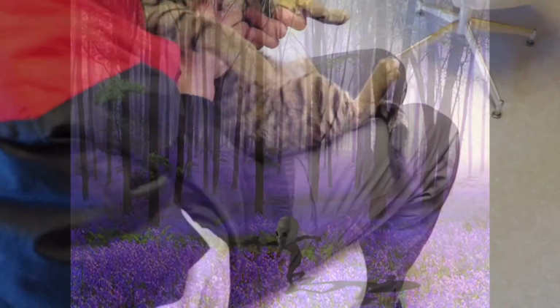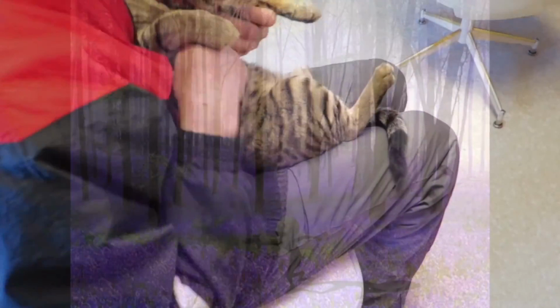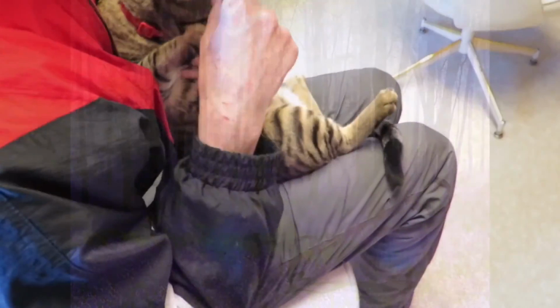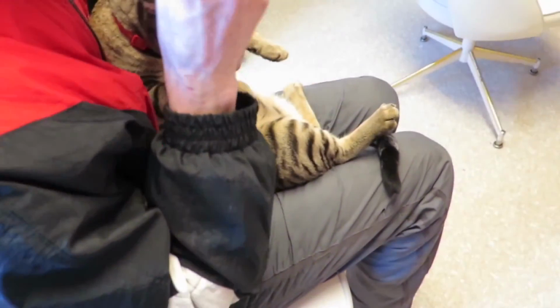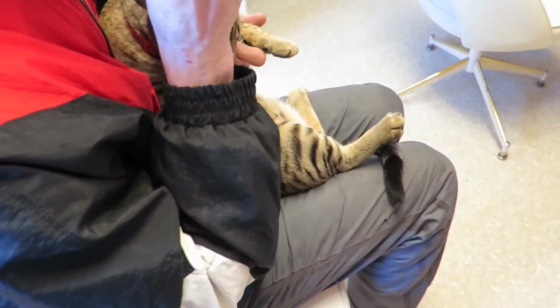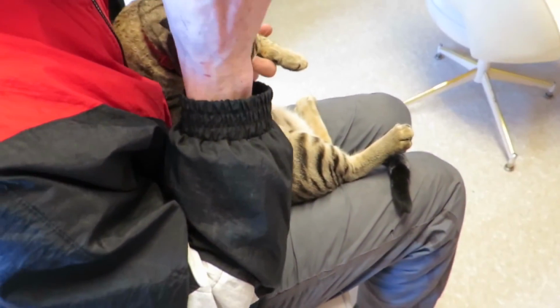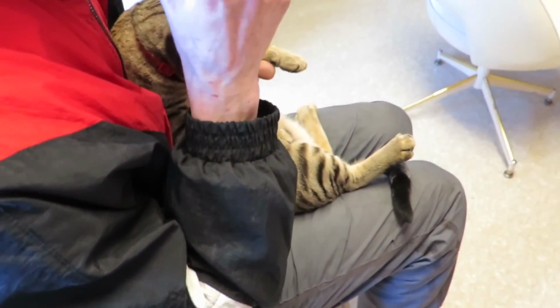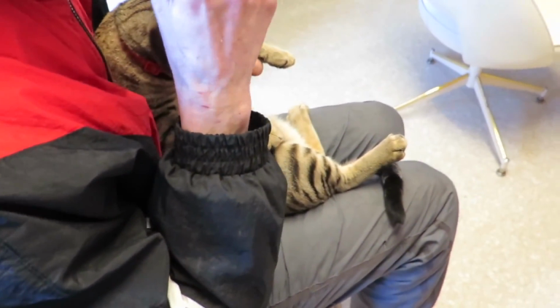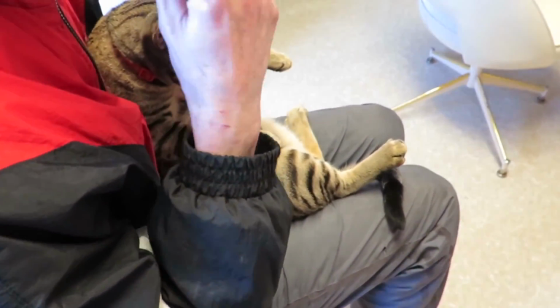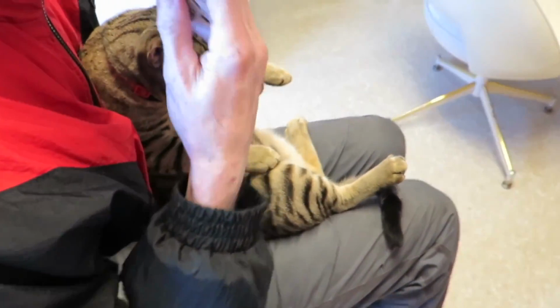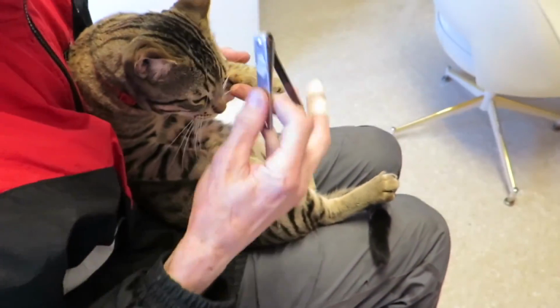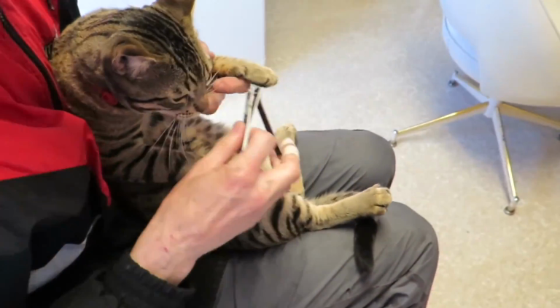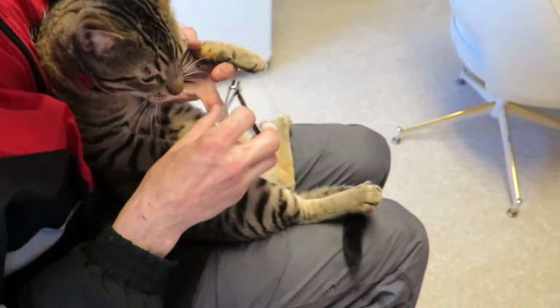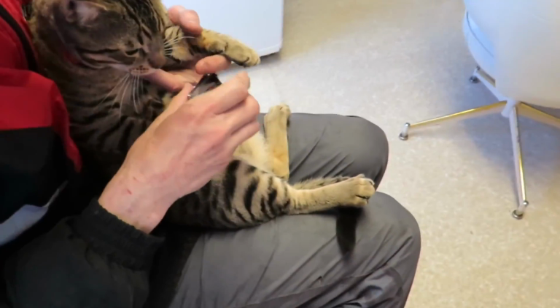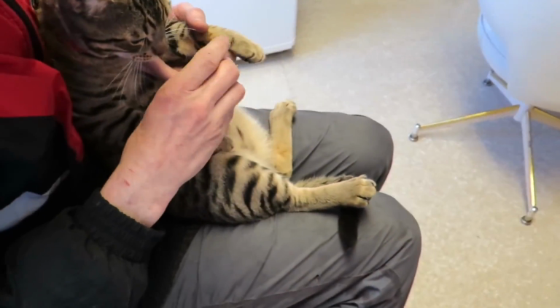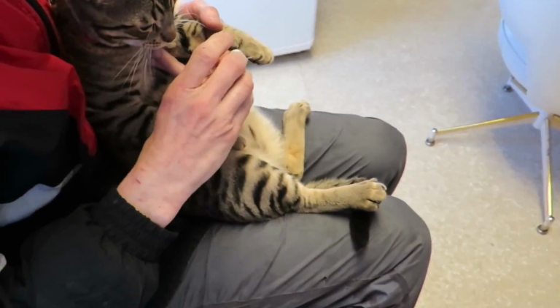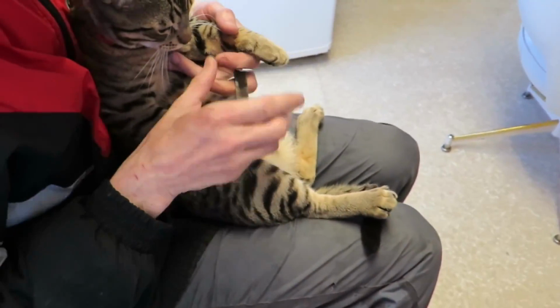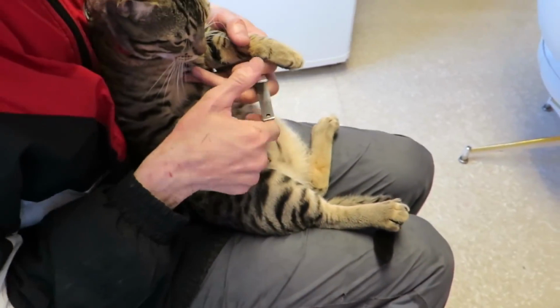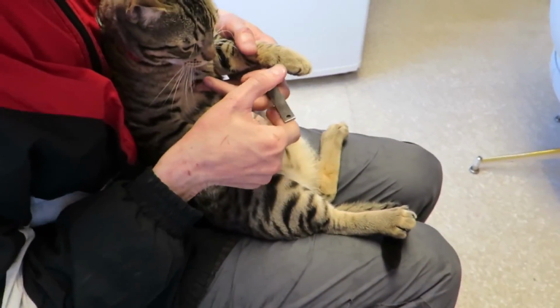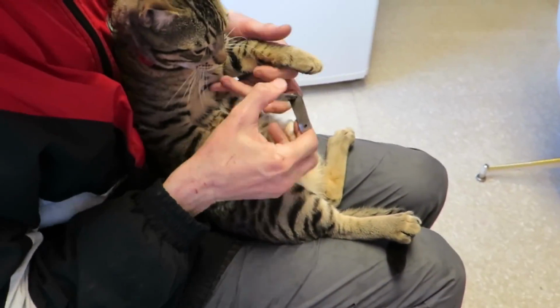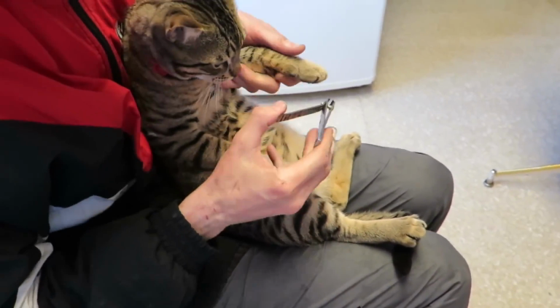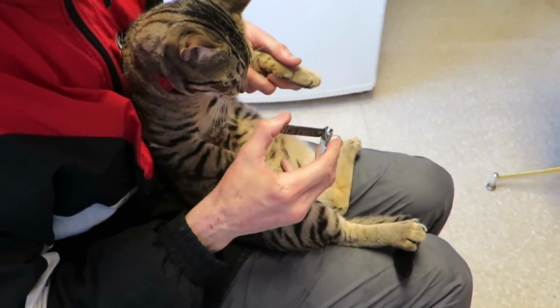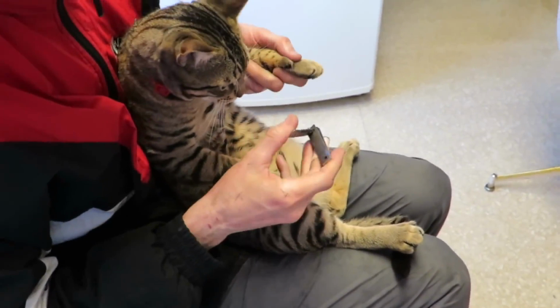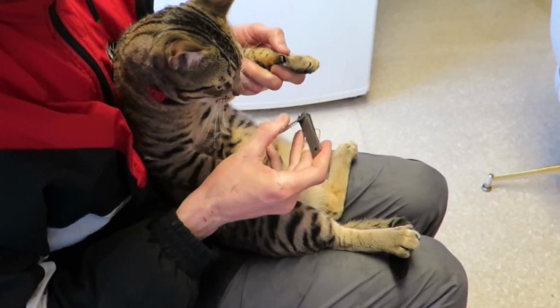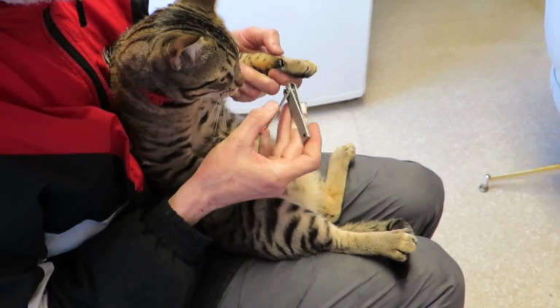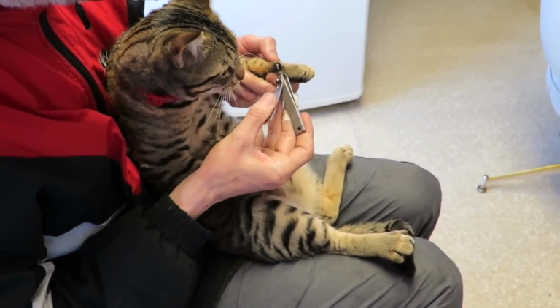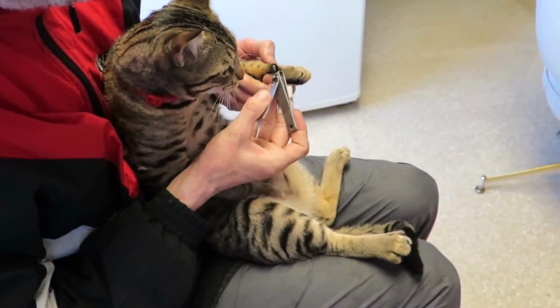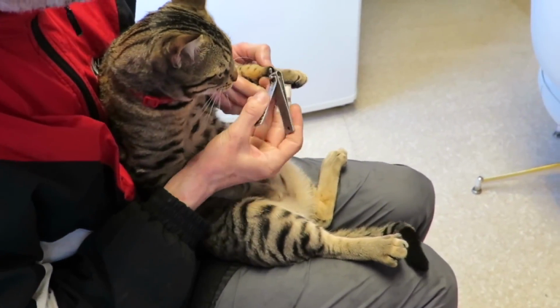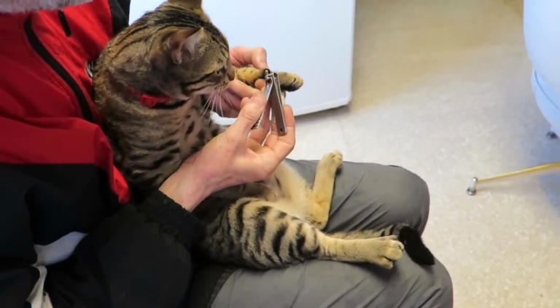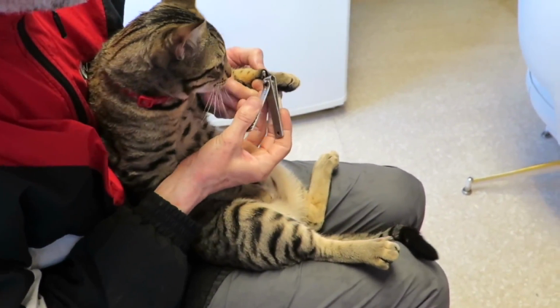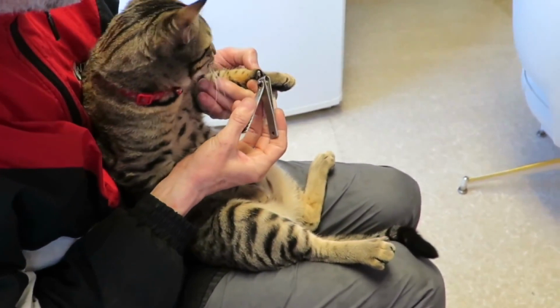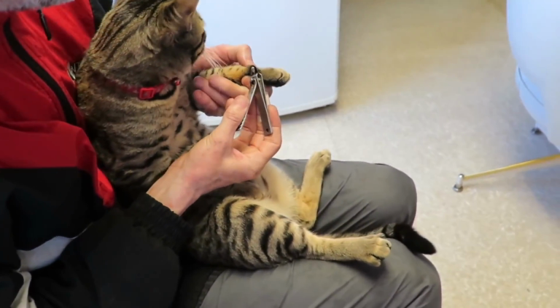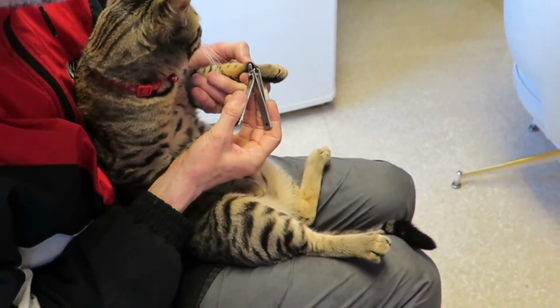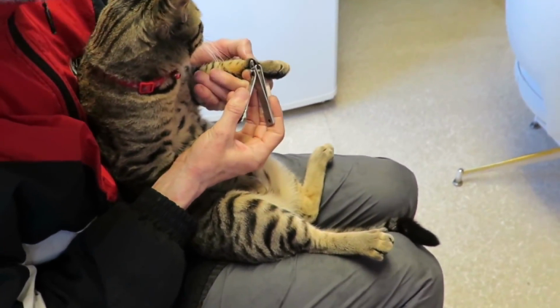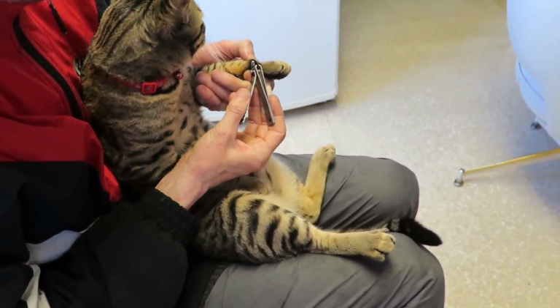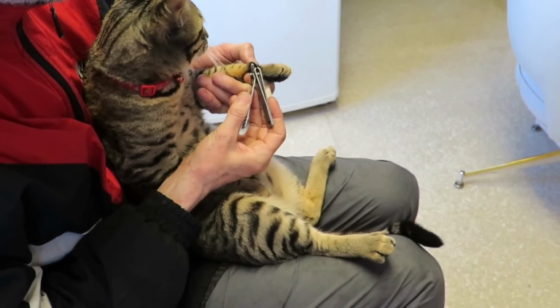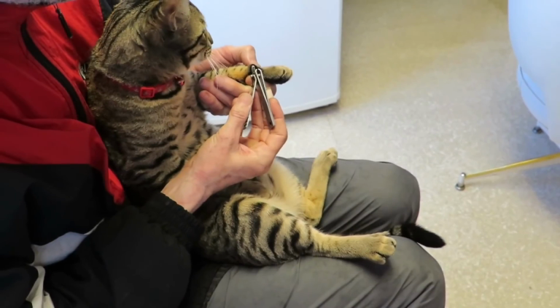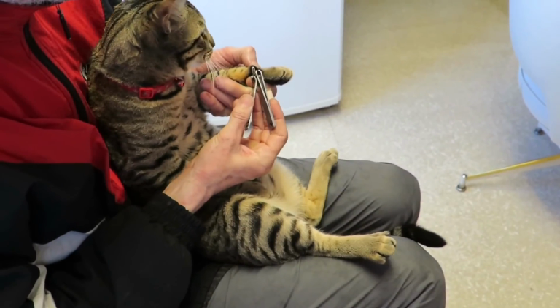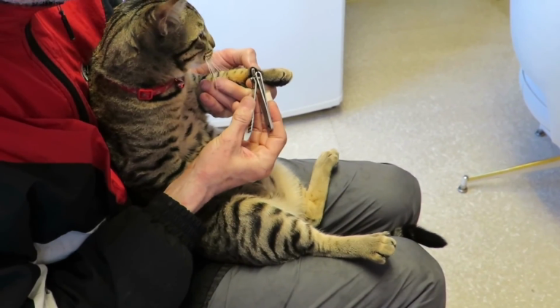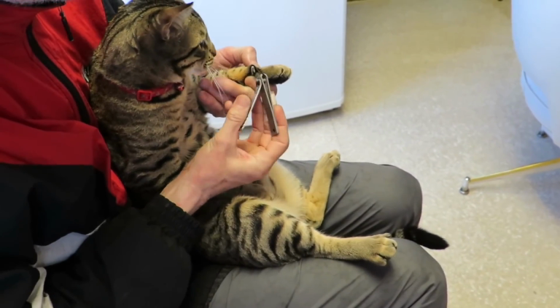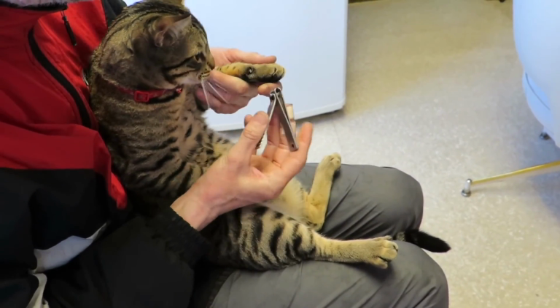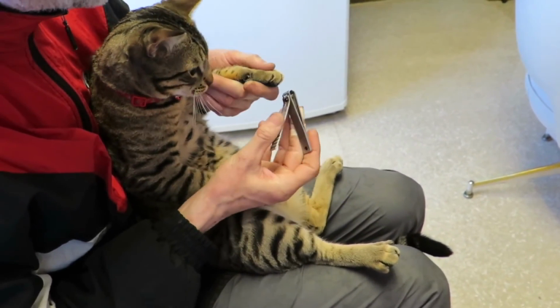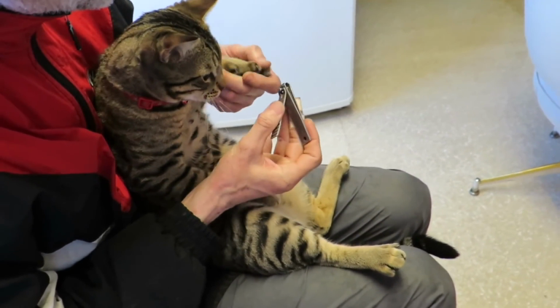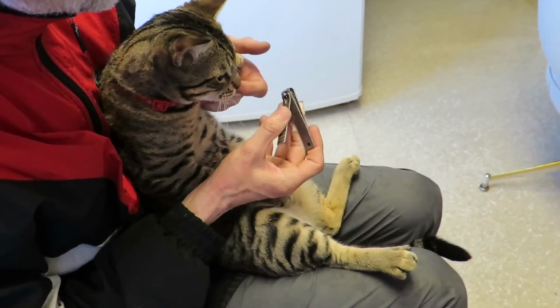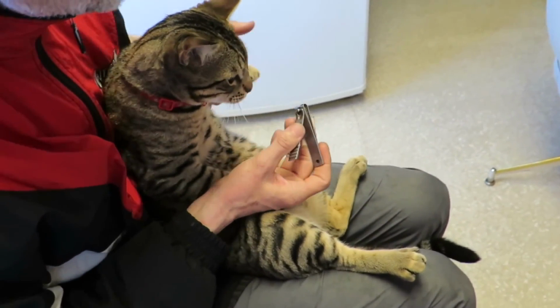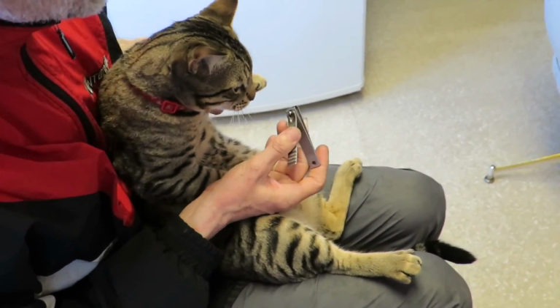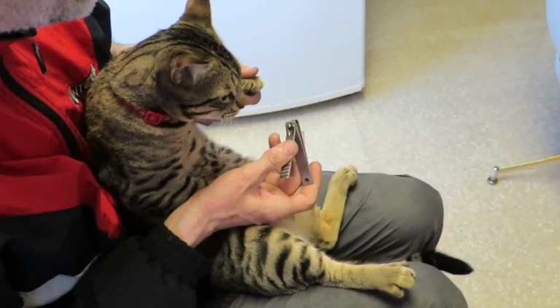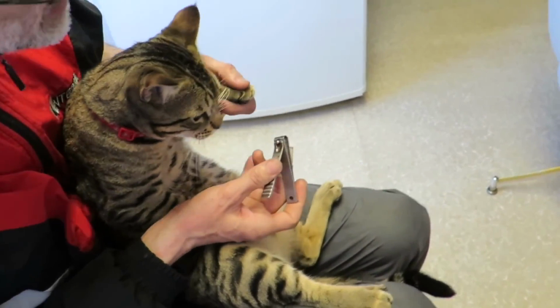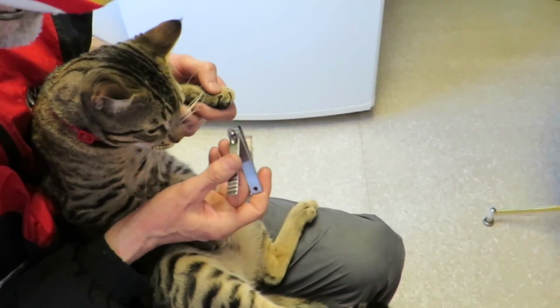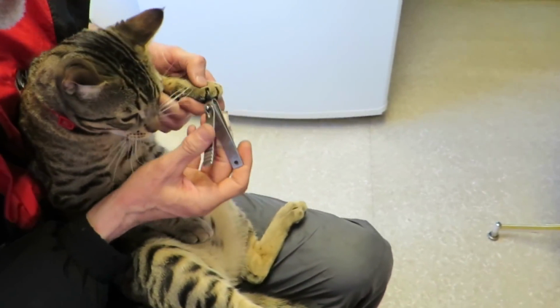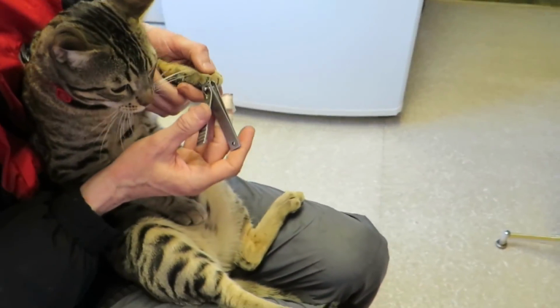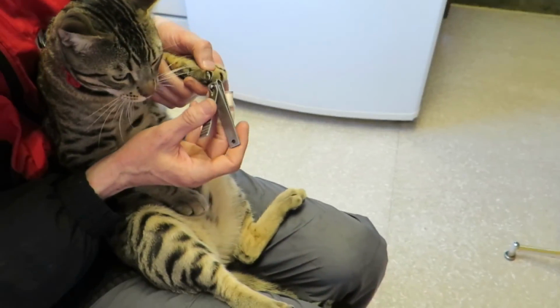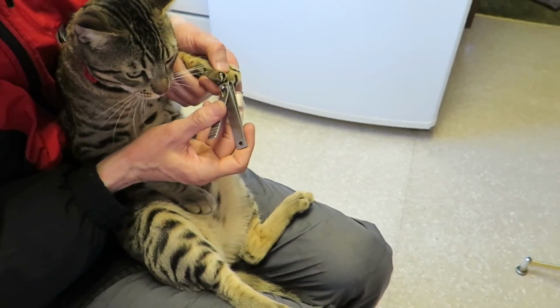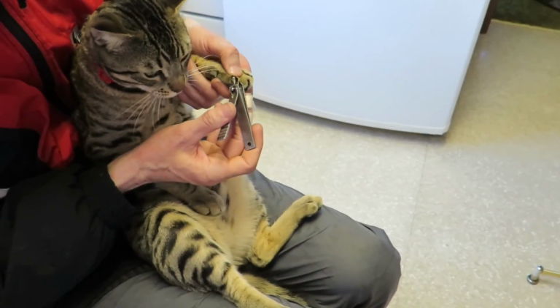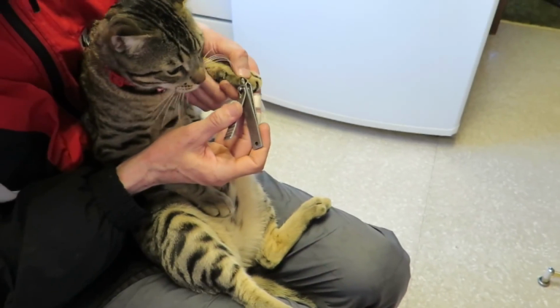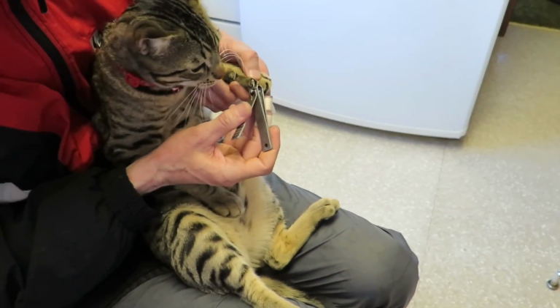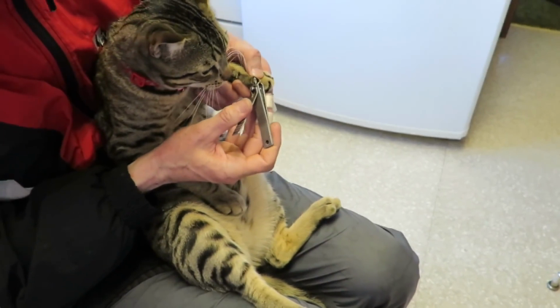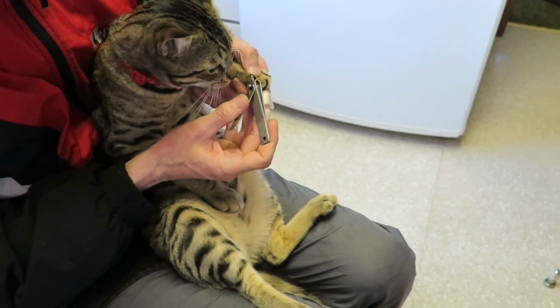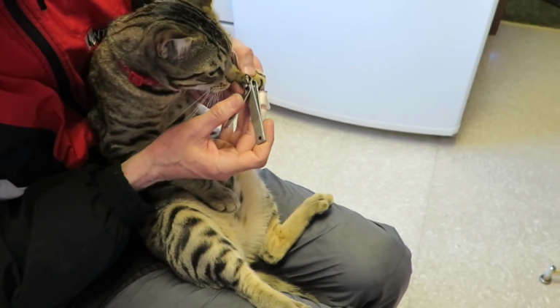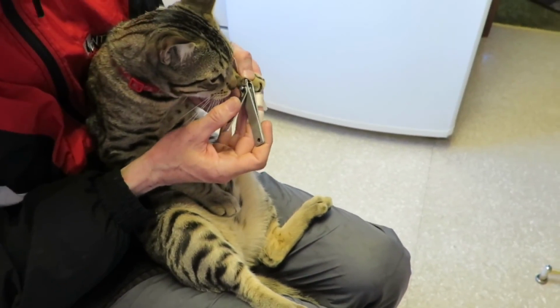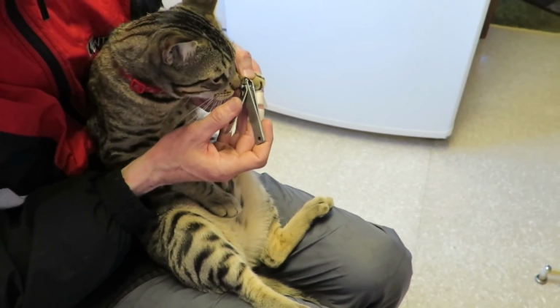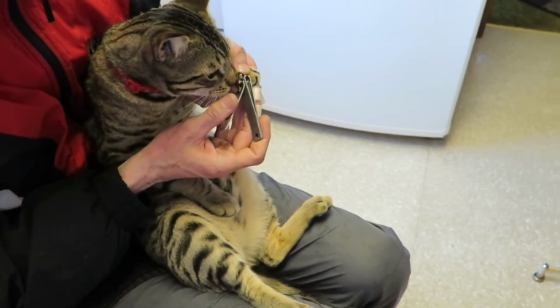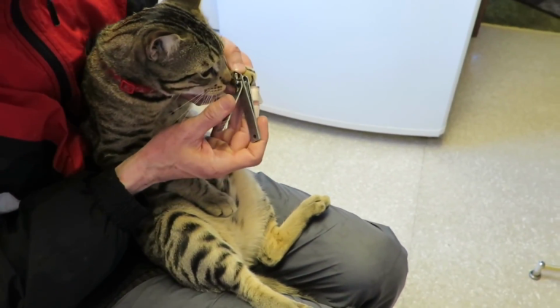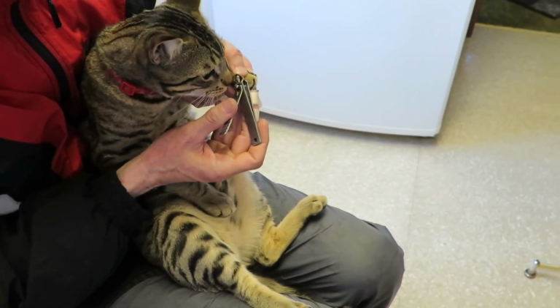Here's Rogue's little male trim. You gonna be a good boy? Come on, we're just doing the tips. You never want to get close to the pink stuff and have any bleeding.